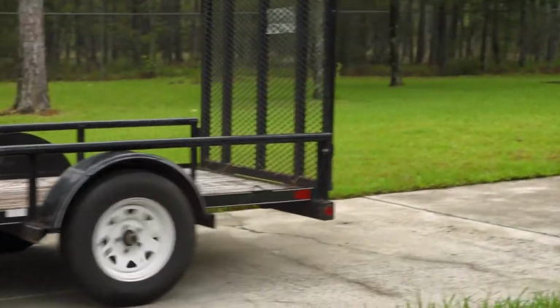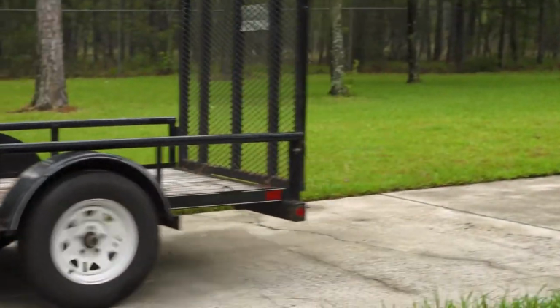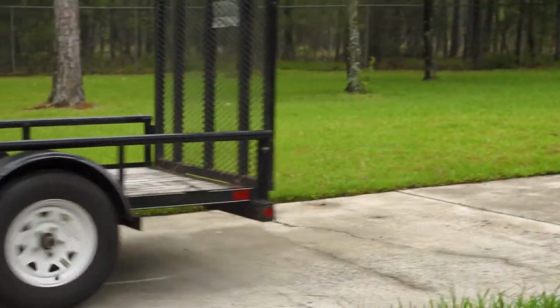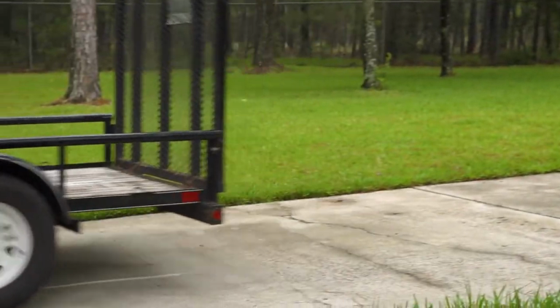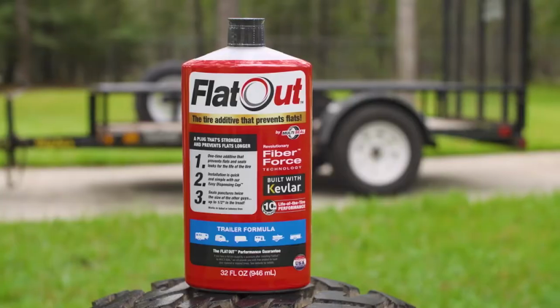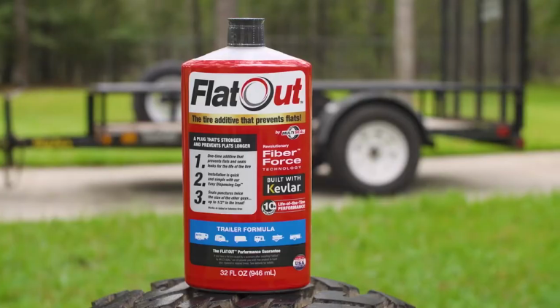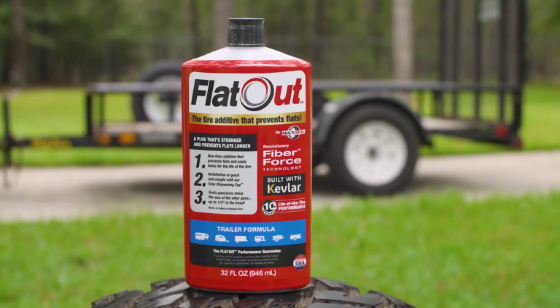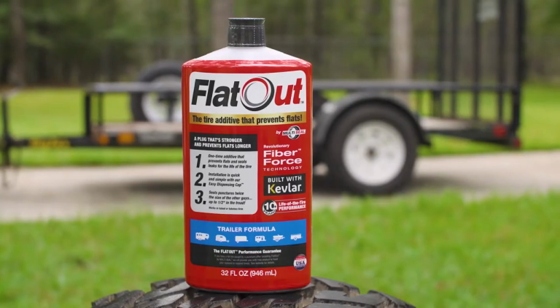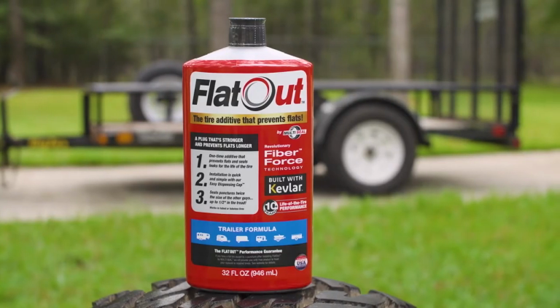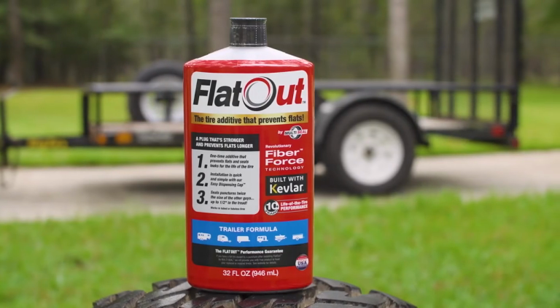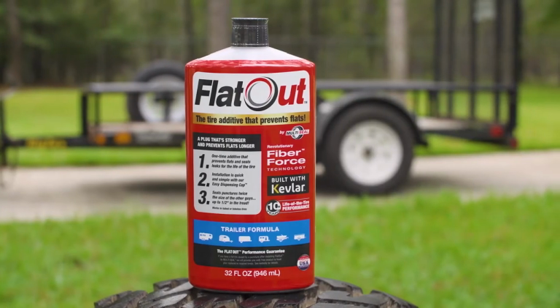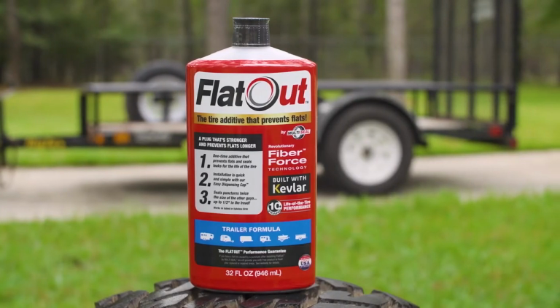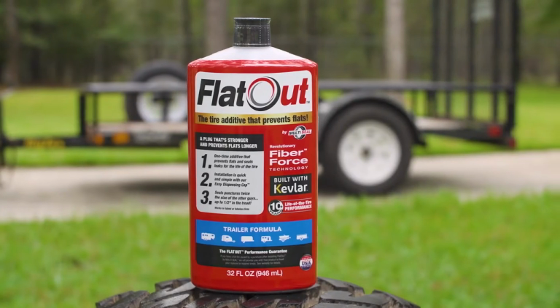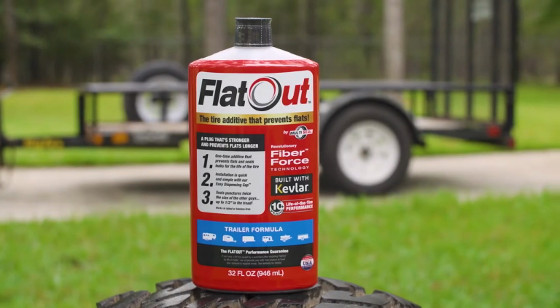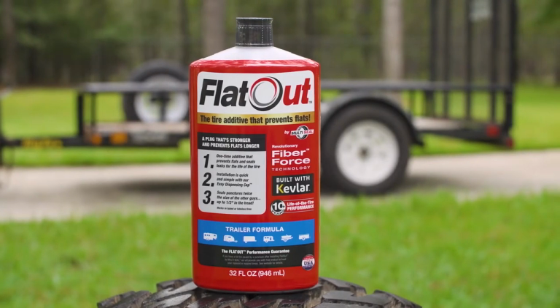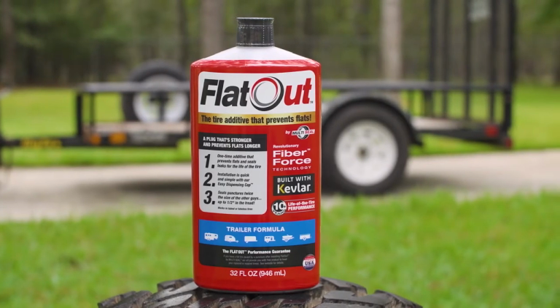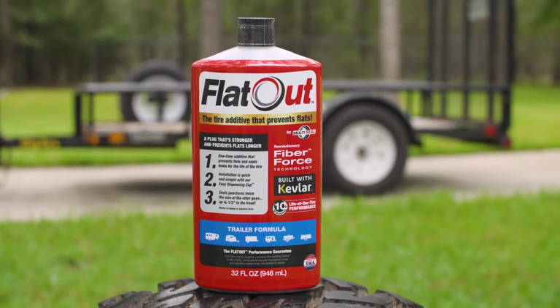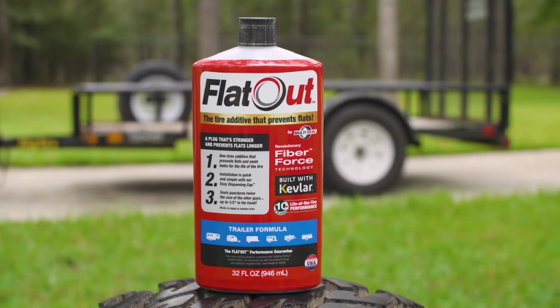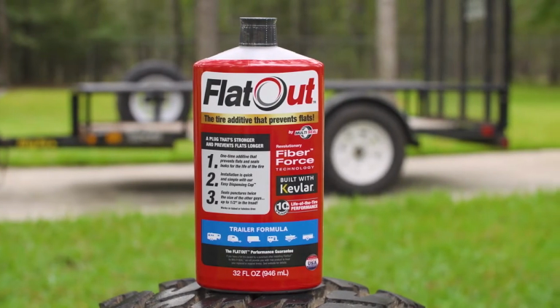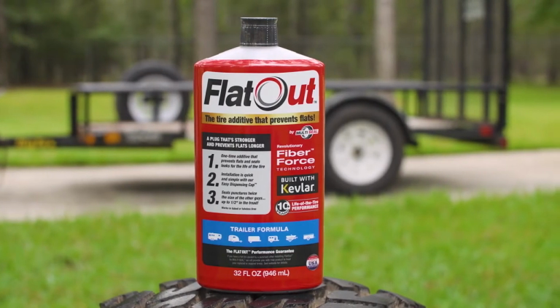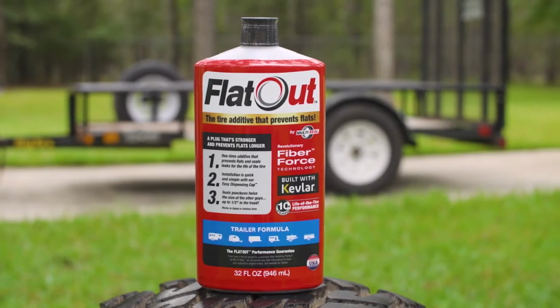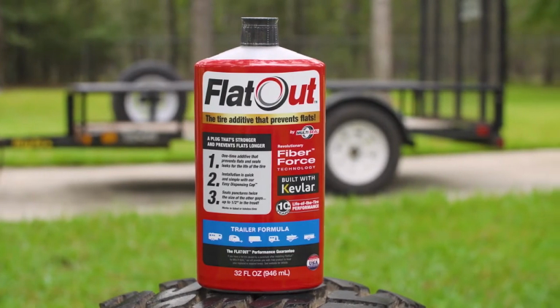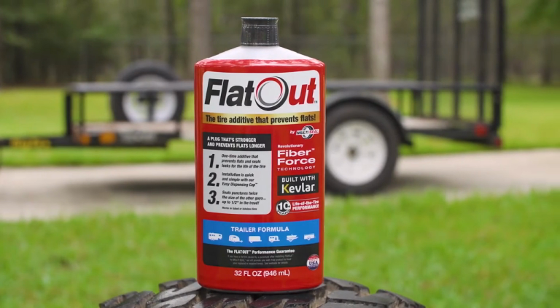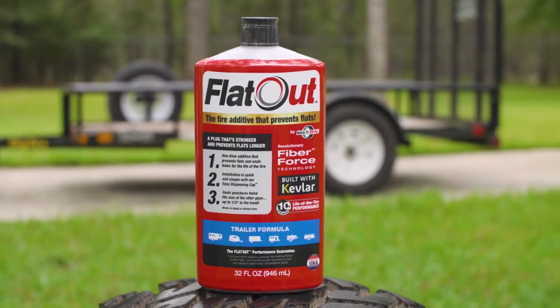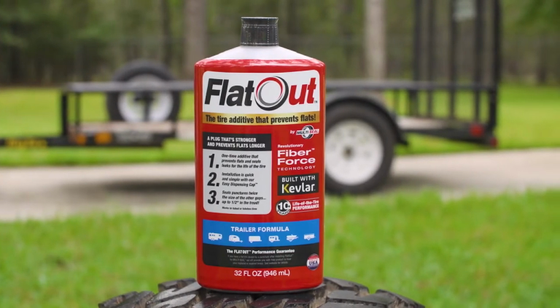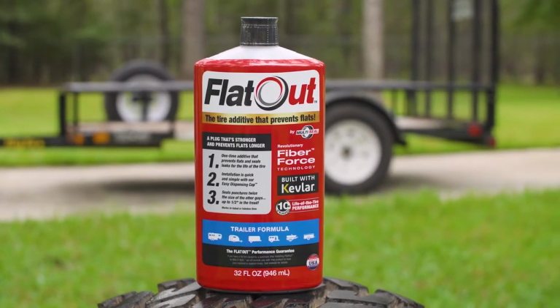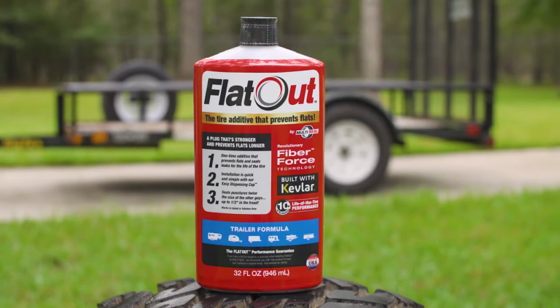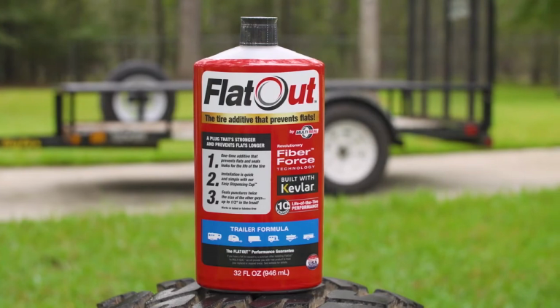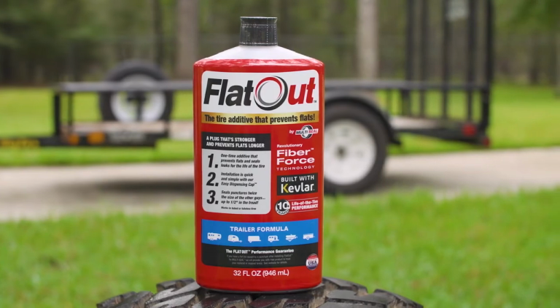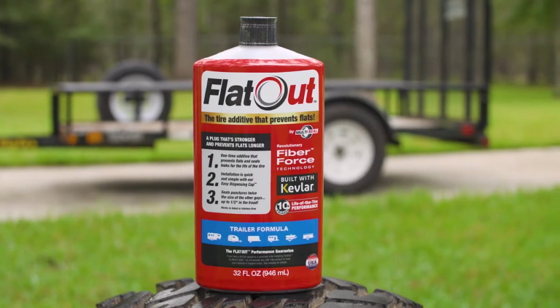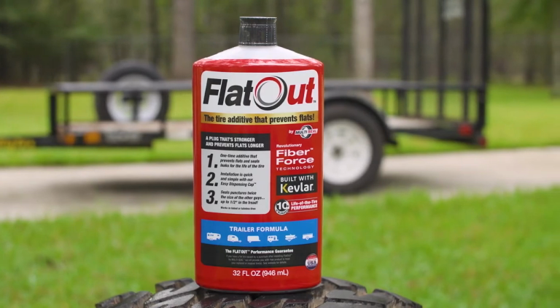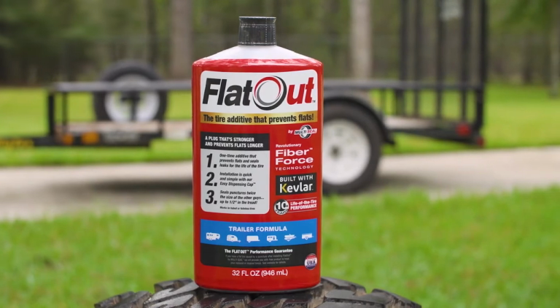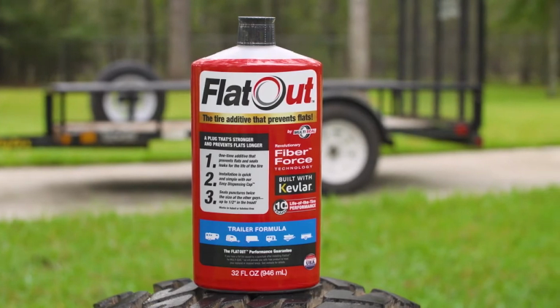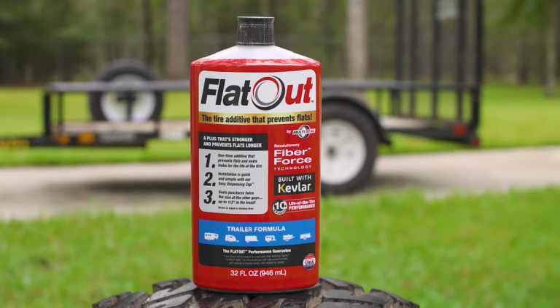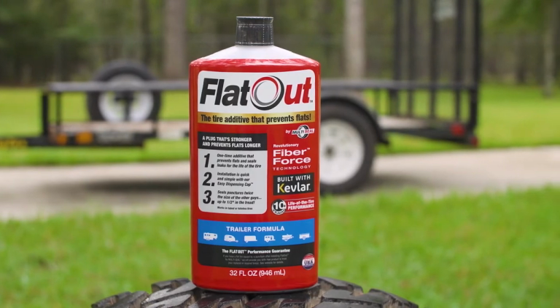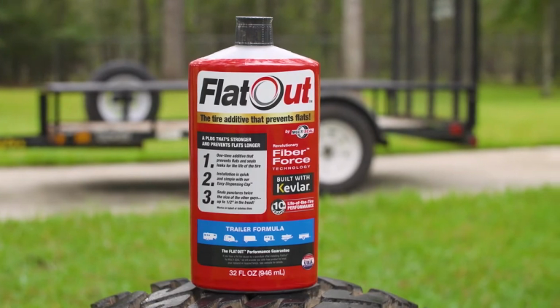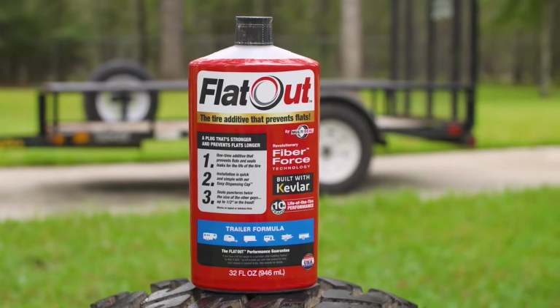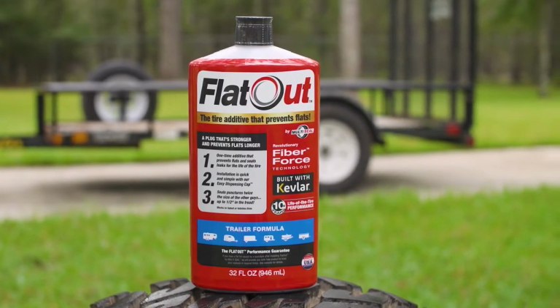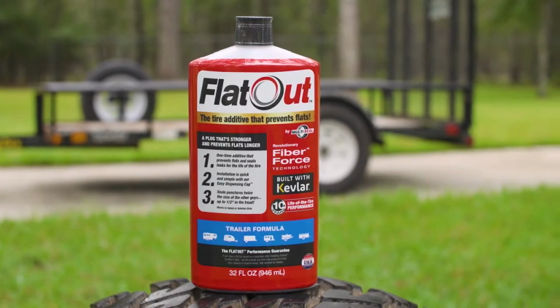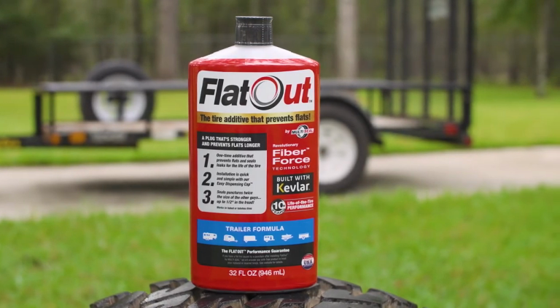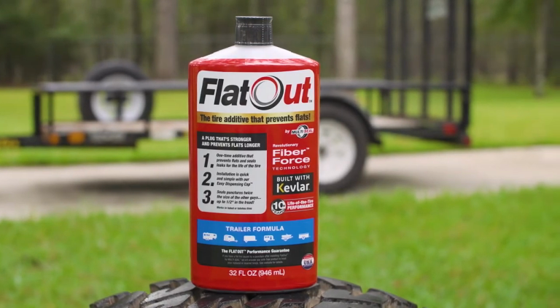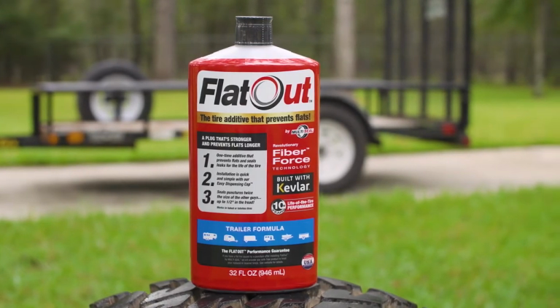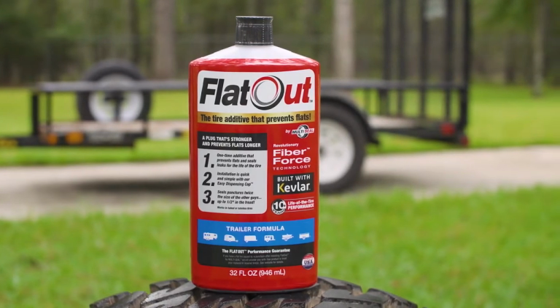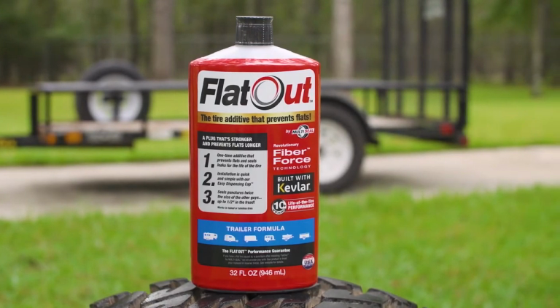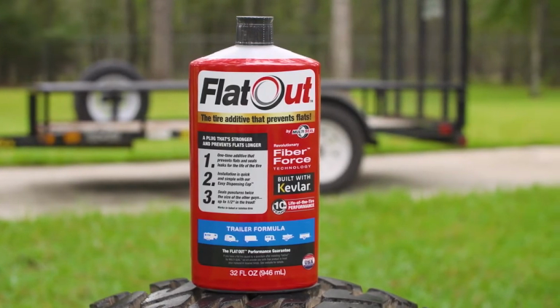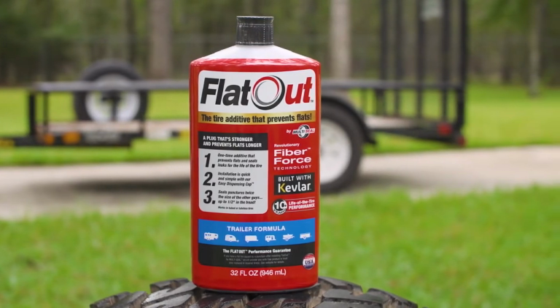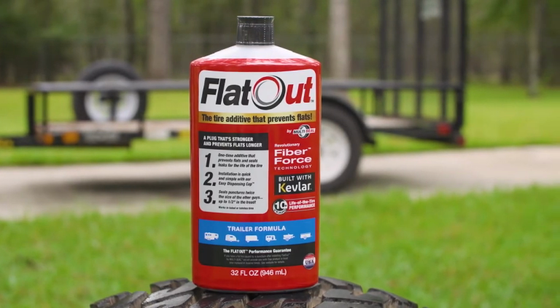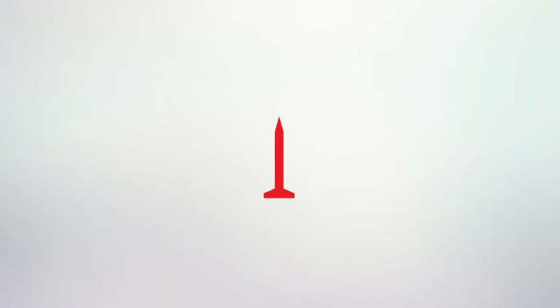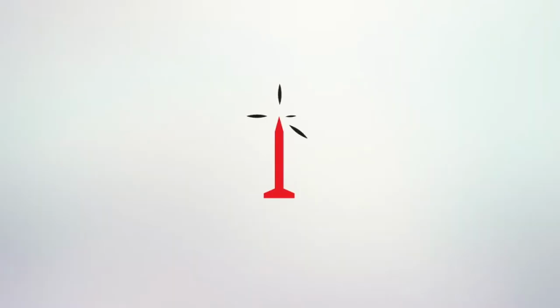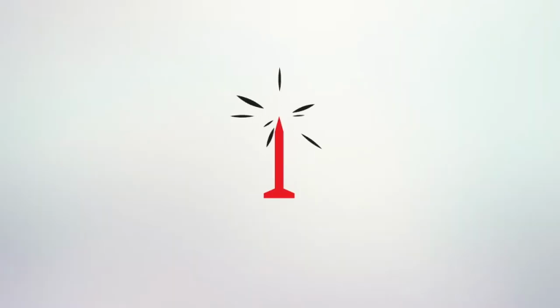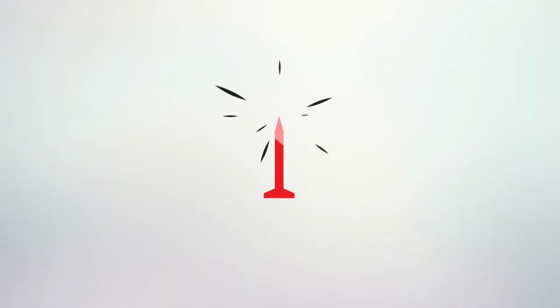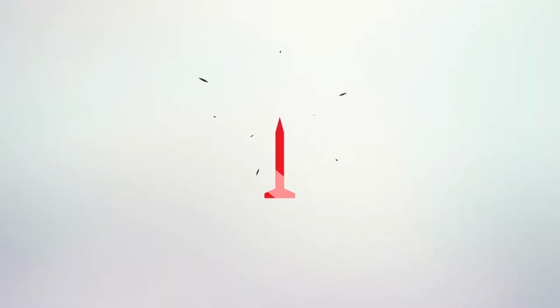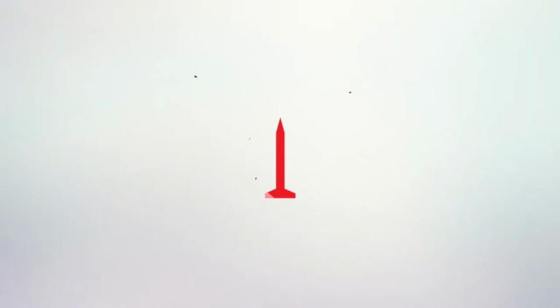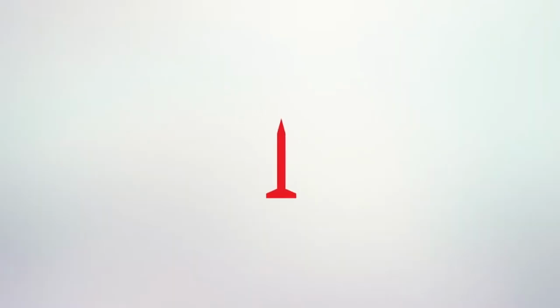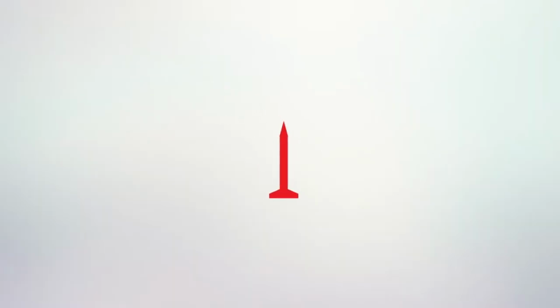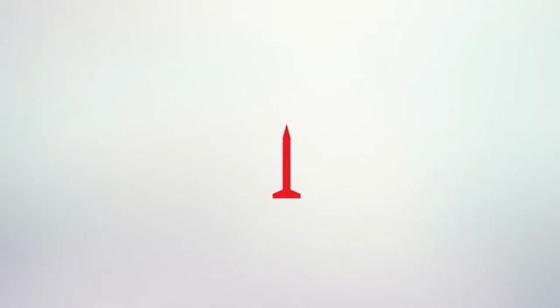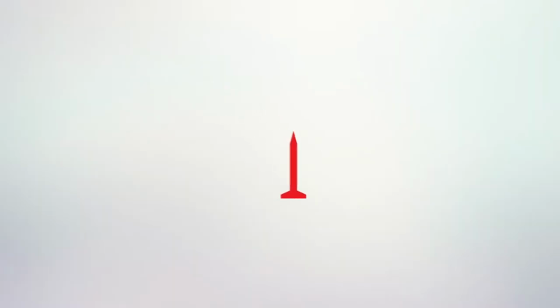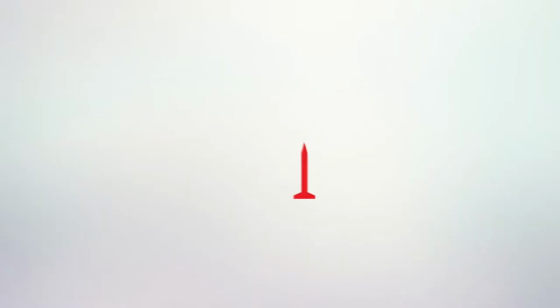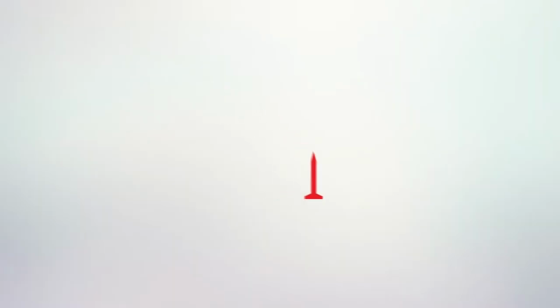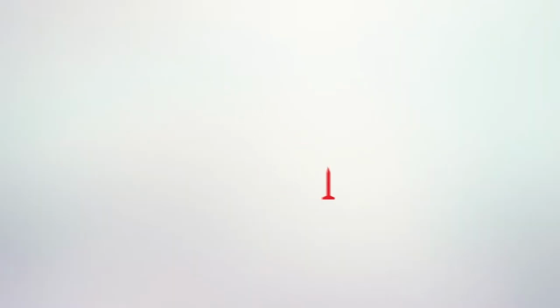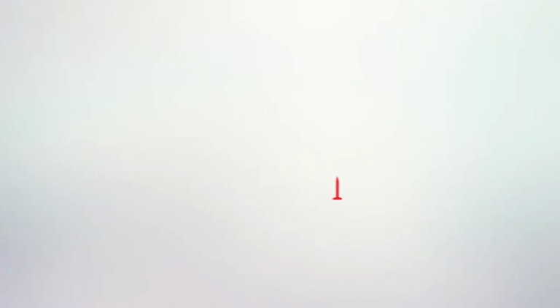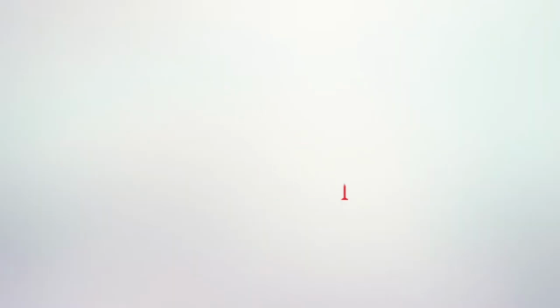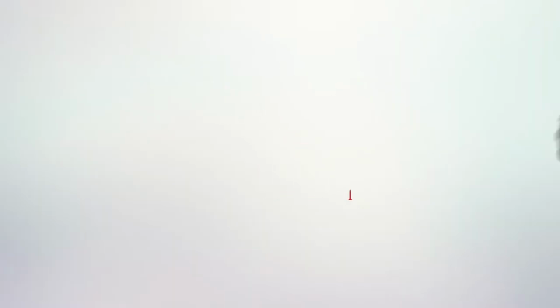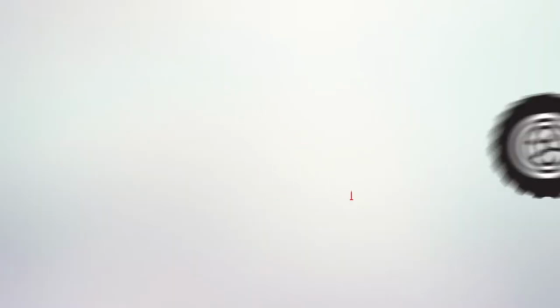Use this in your utility trailer, boat trailer, camper, and more. Go all out with Flat Out Tire Additive.